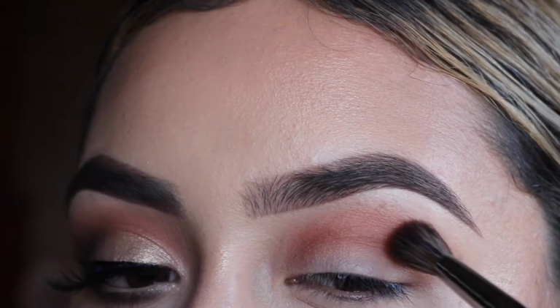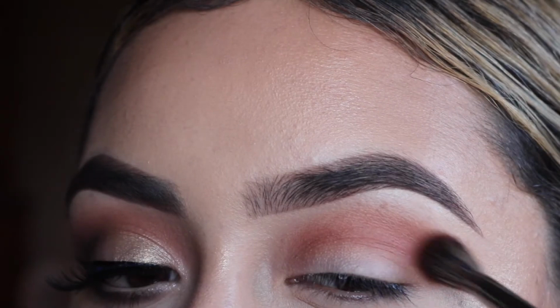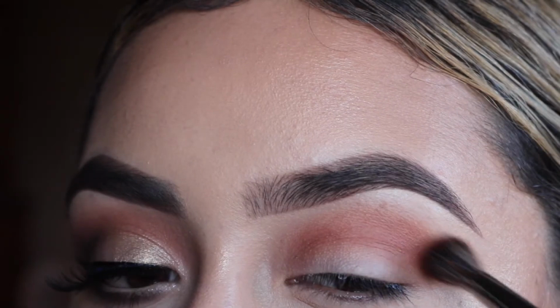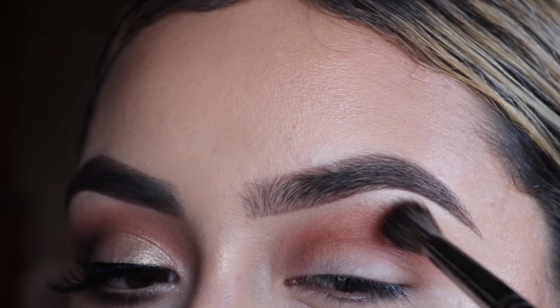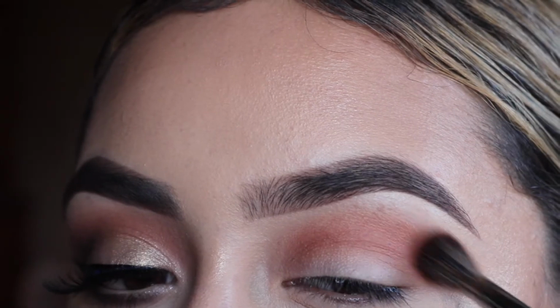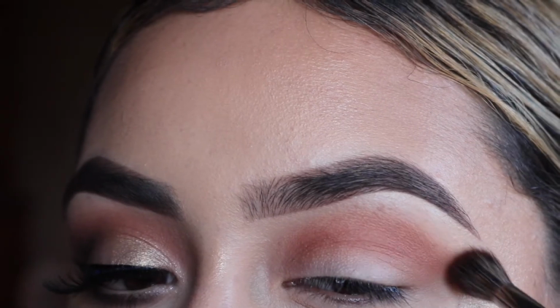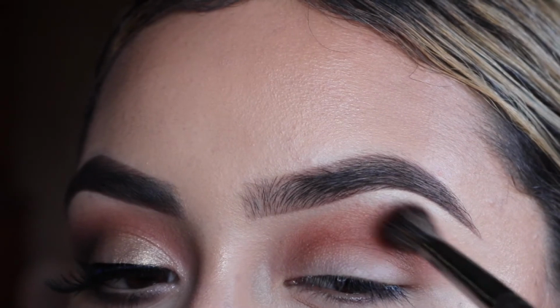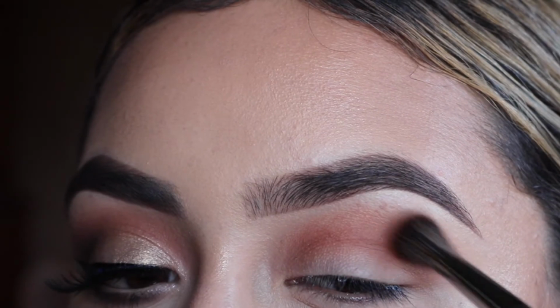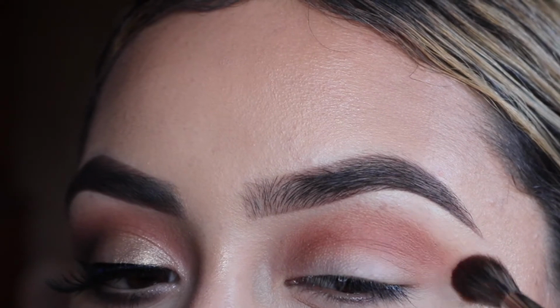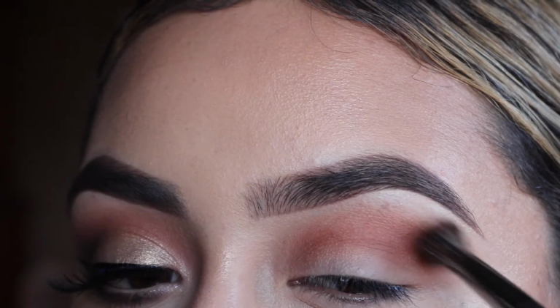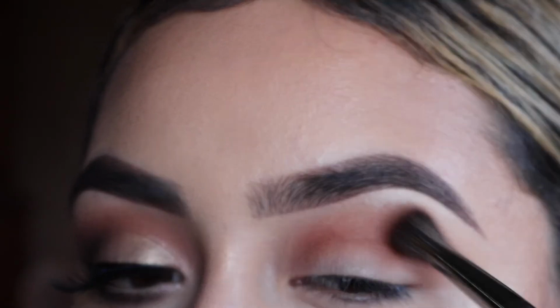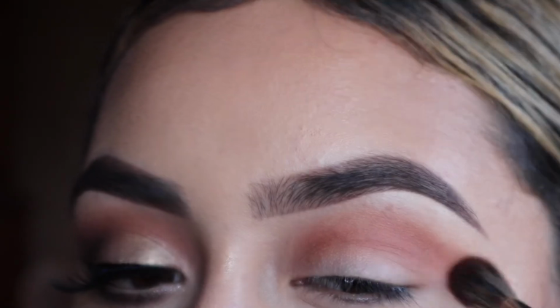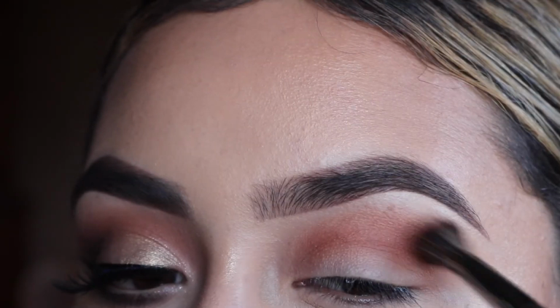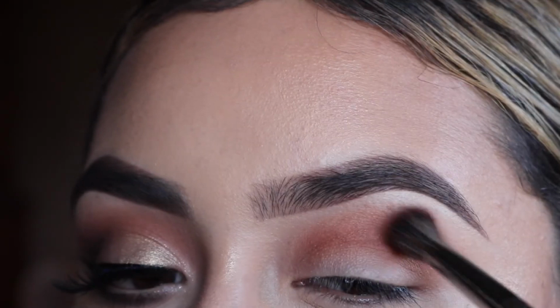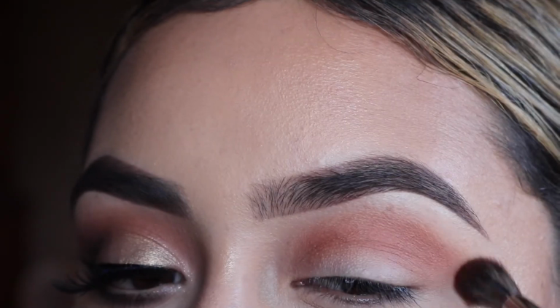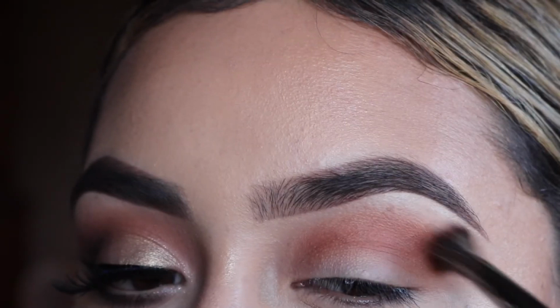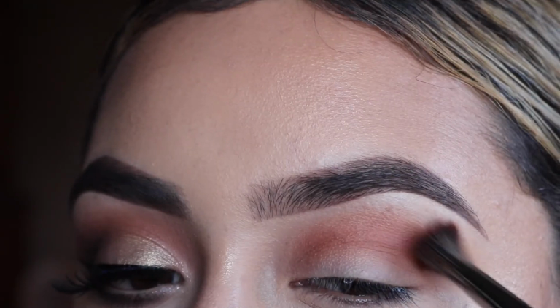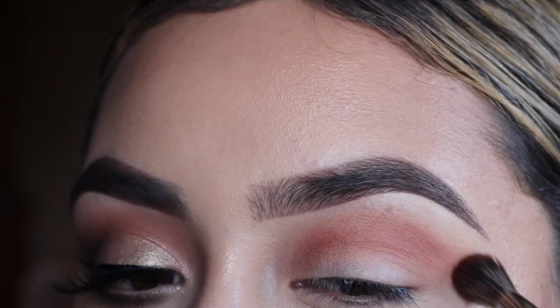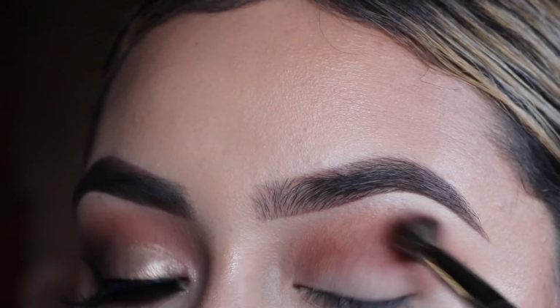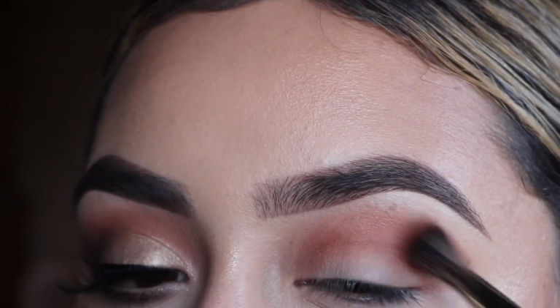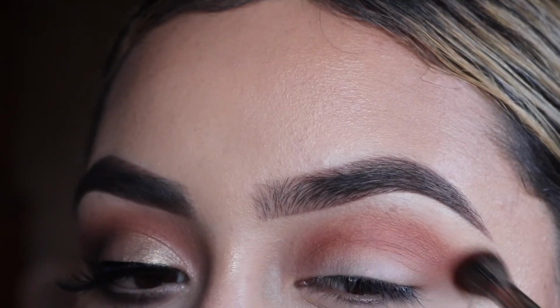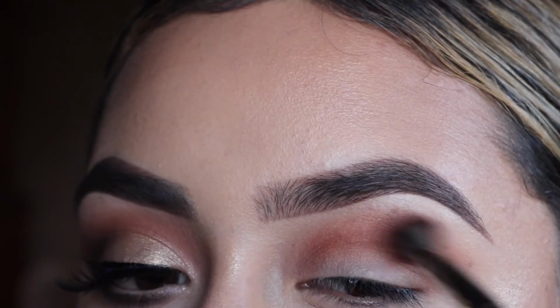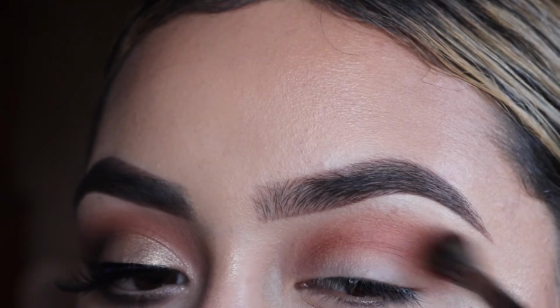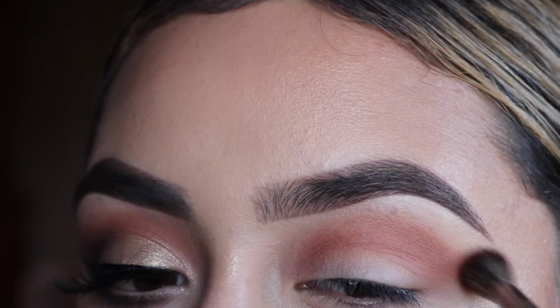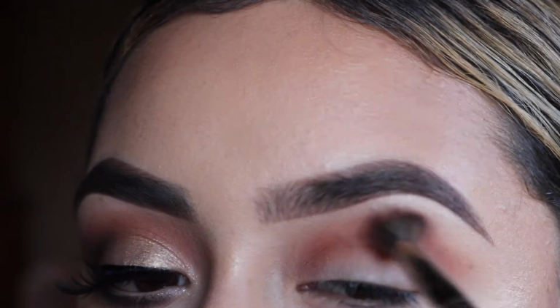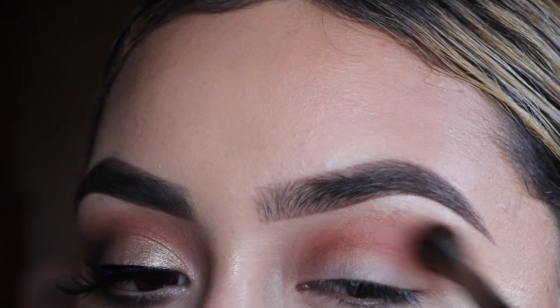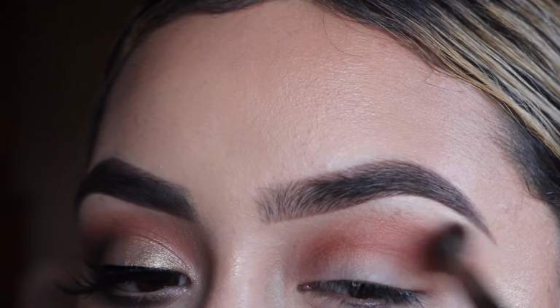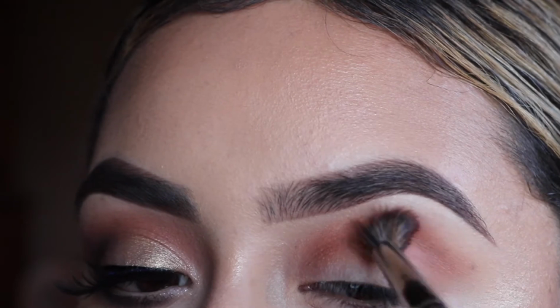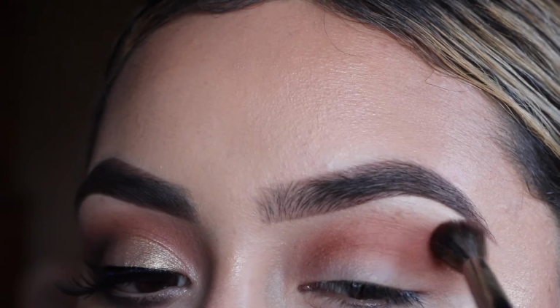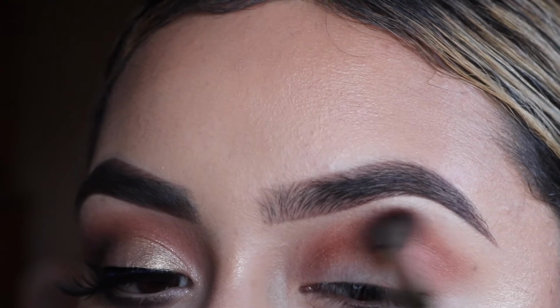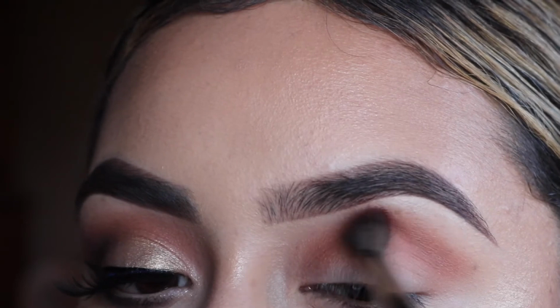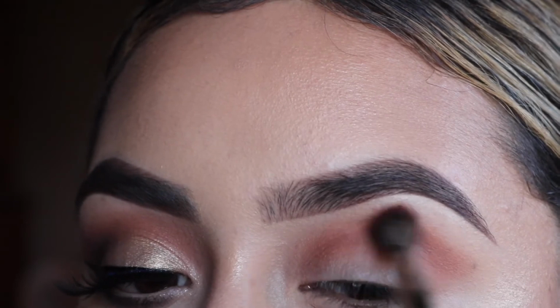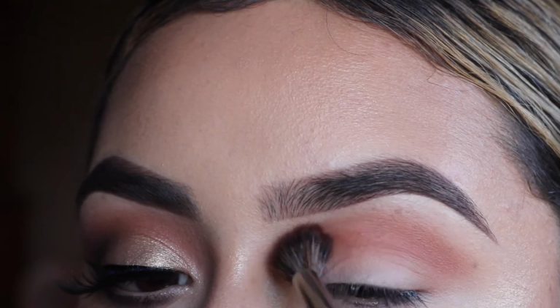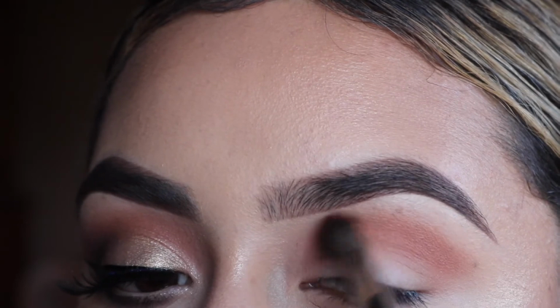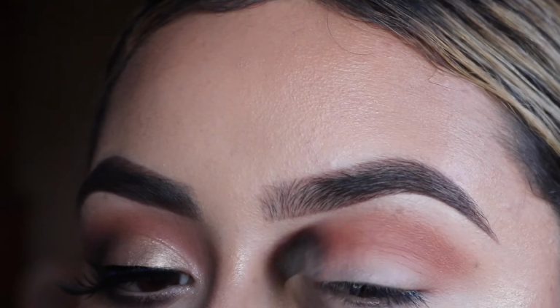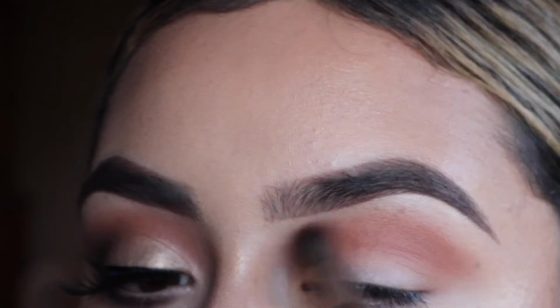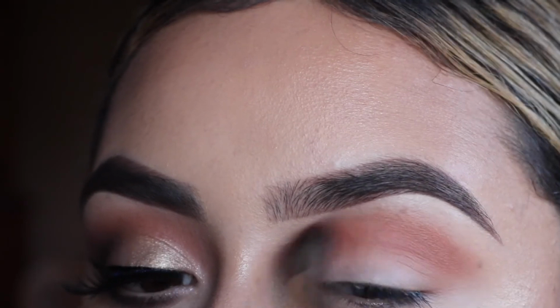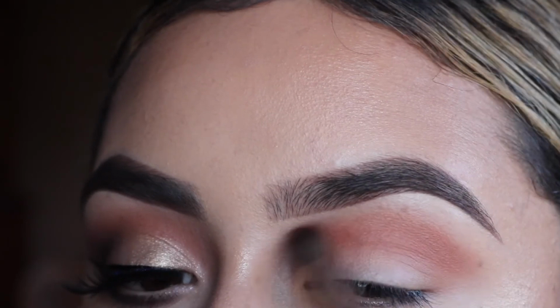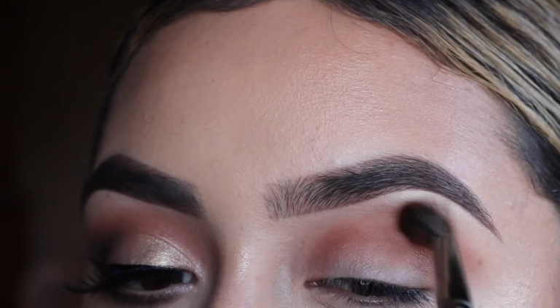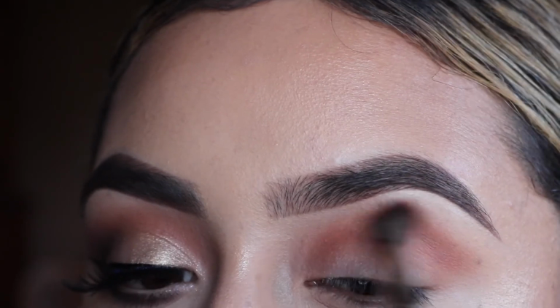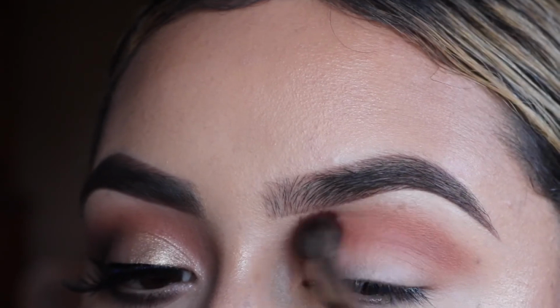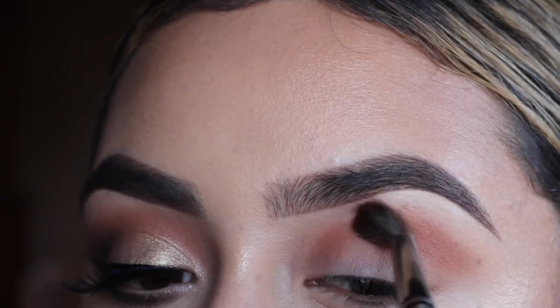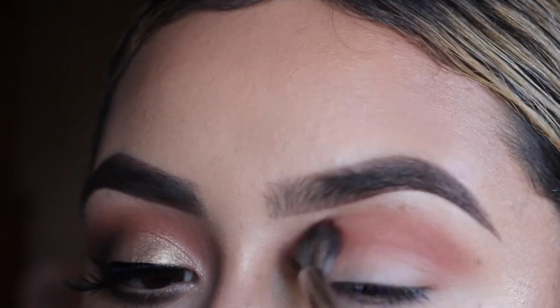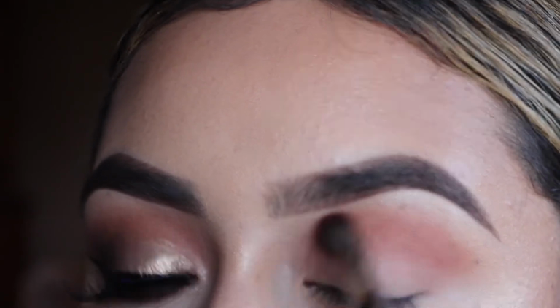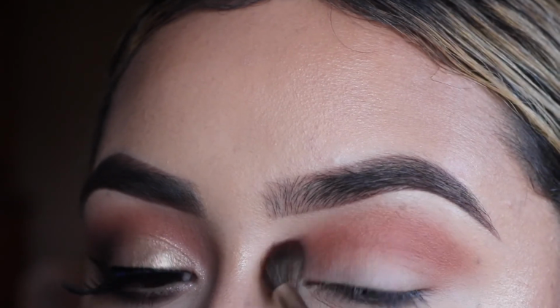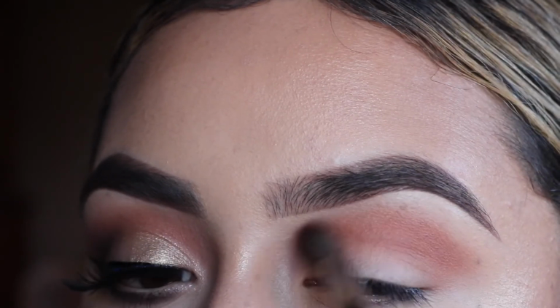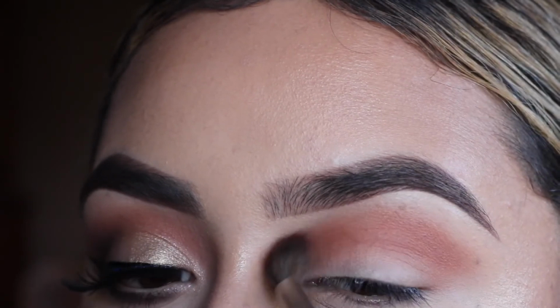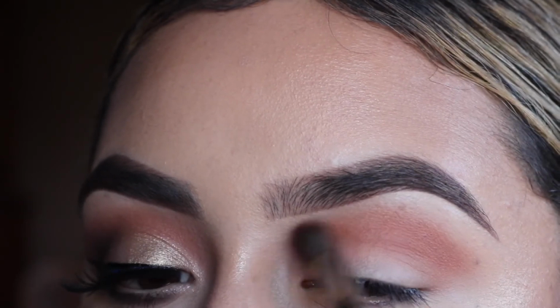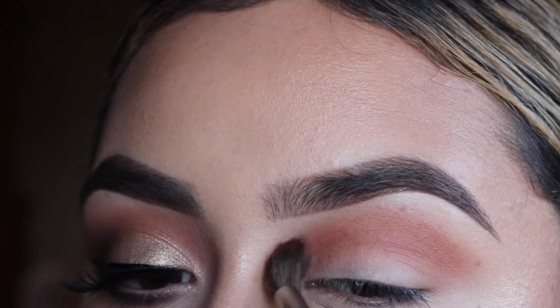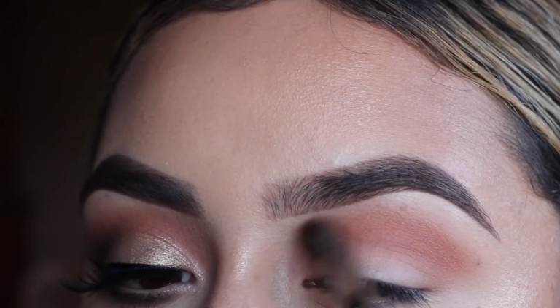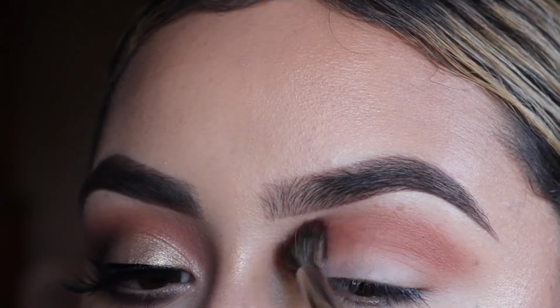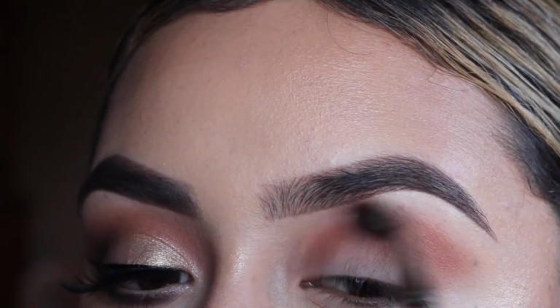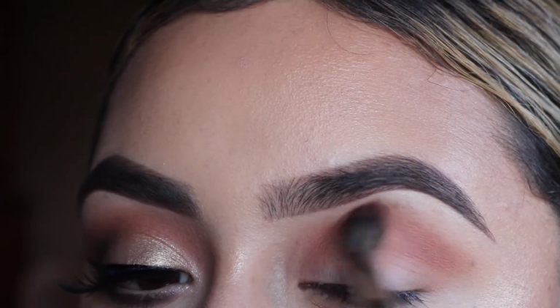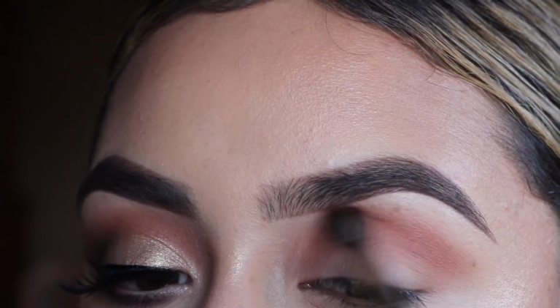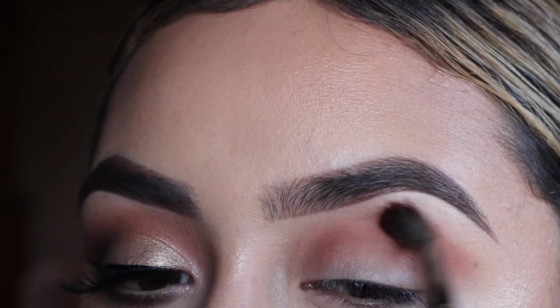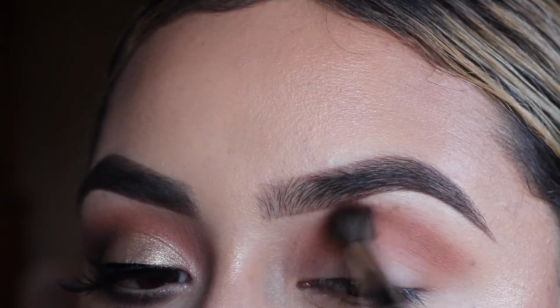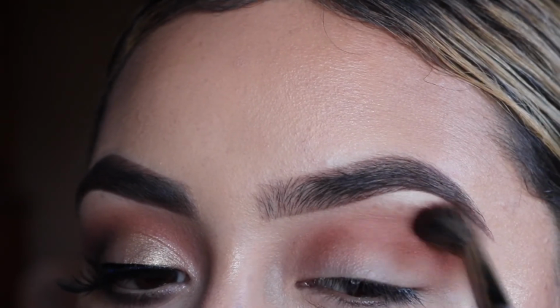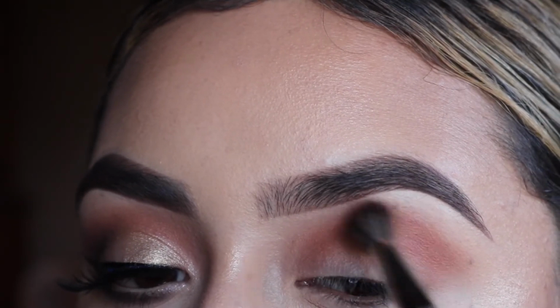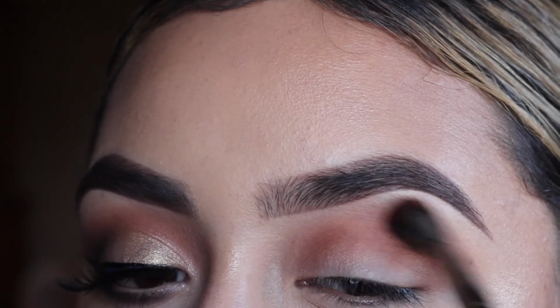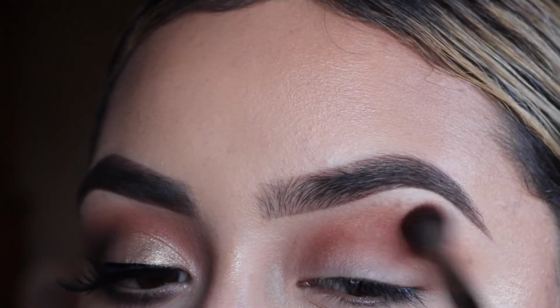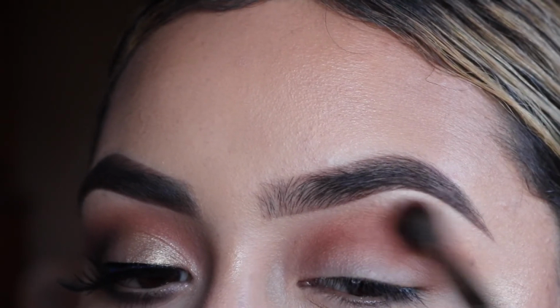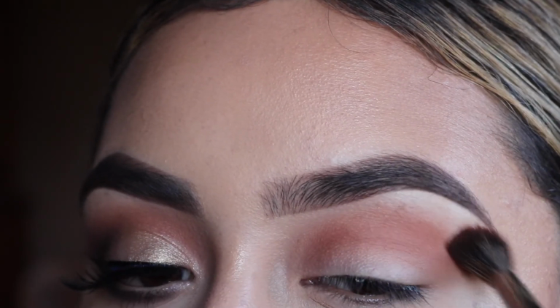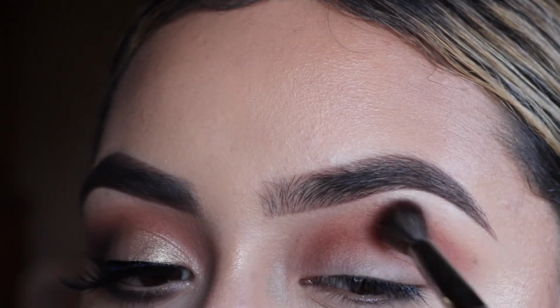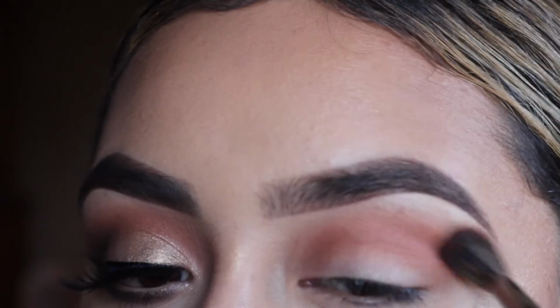I went back to my E27 brush to blend out those edges a little better. Make sure everything is looking soft — no hard lines.